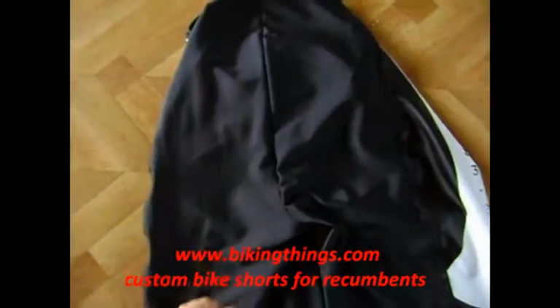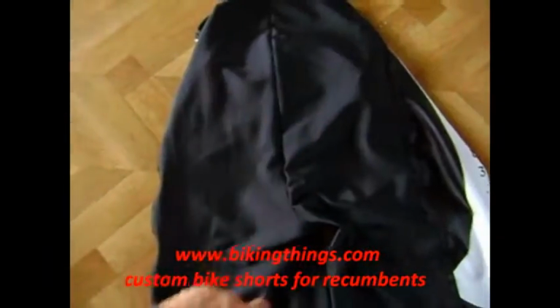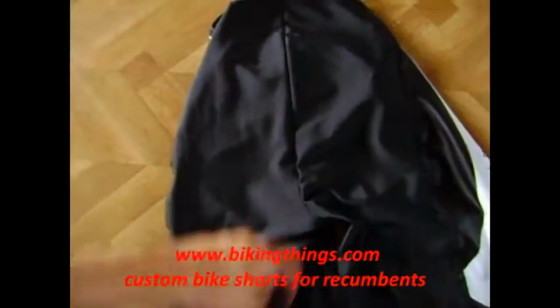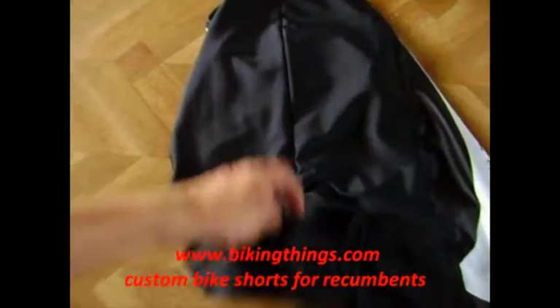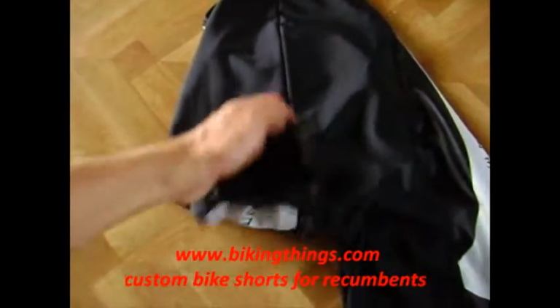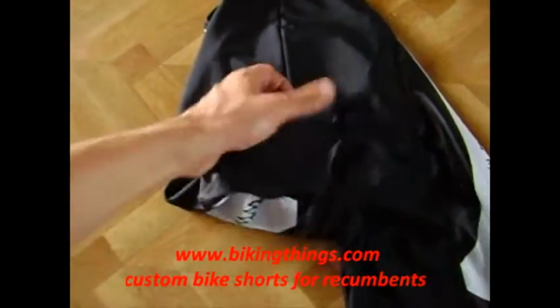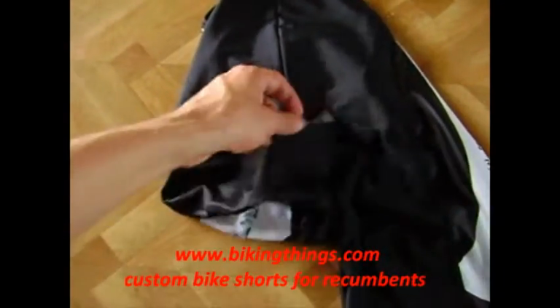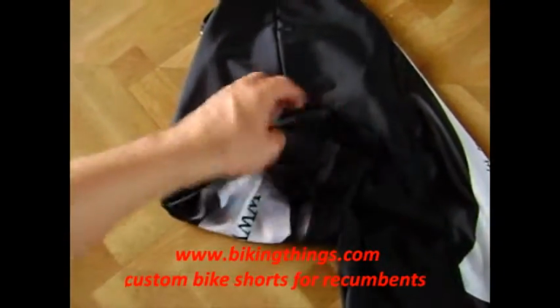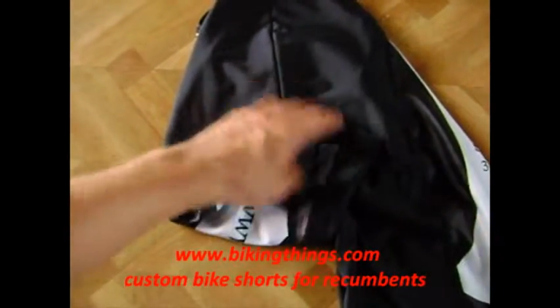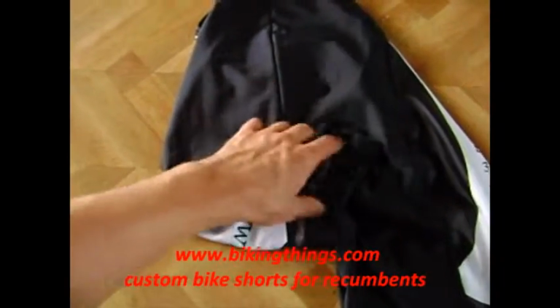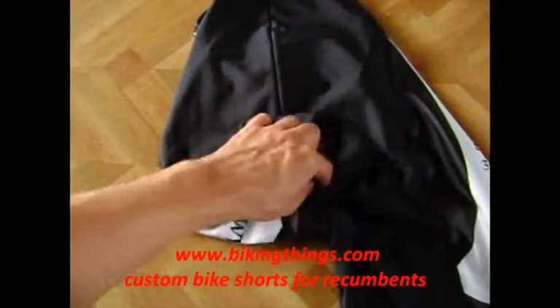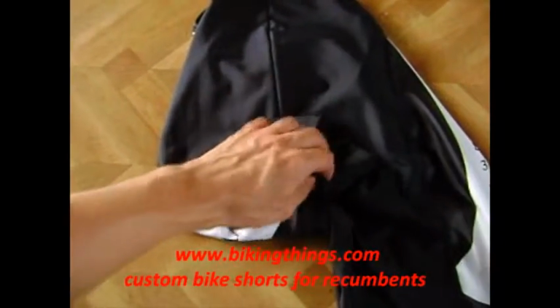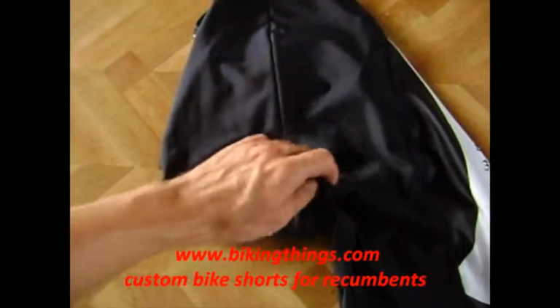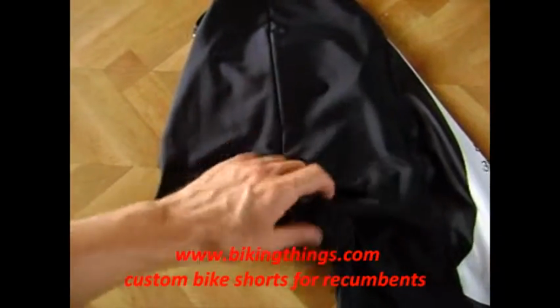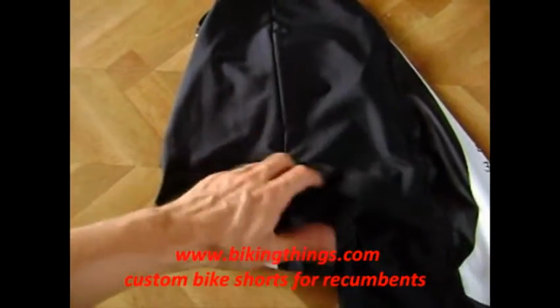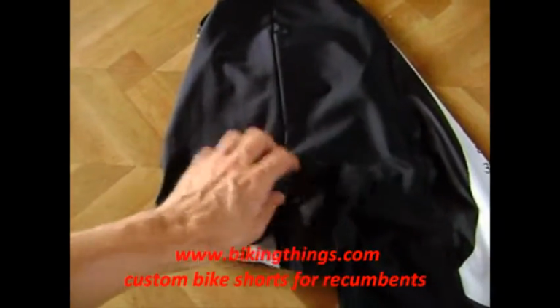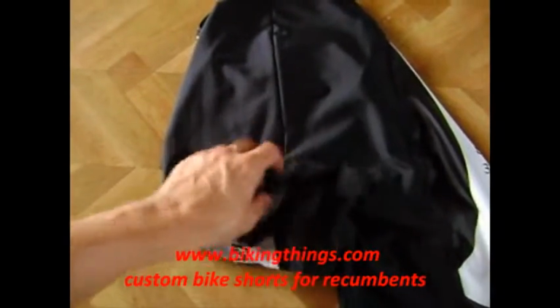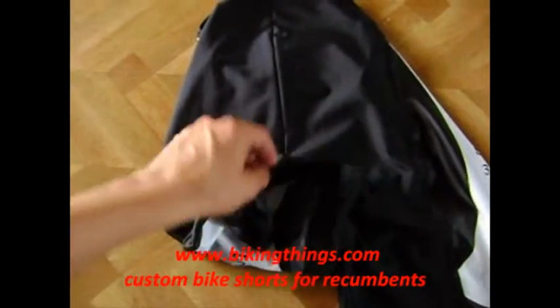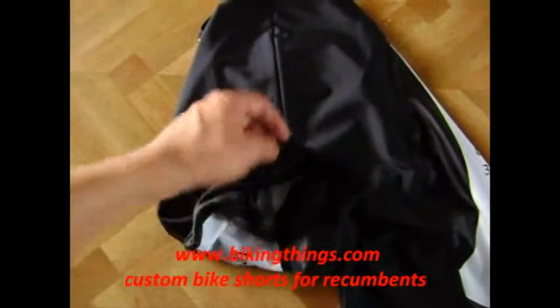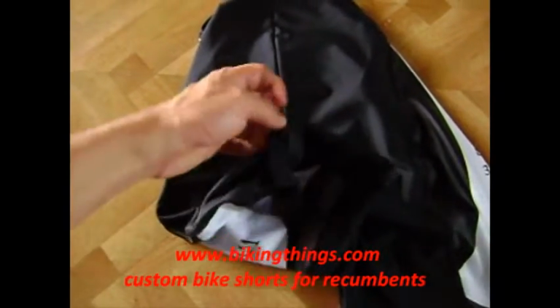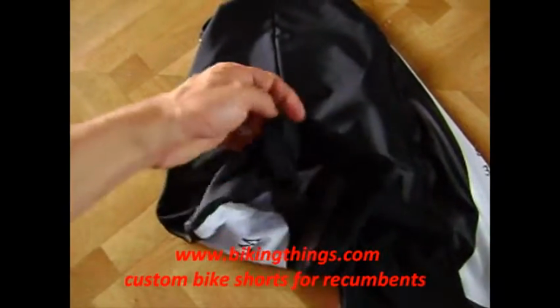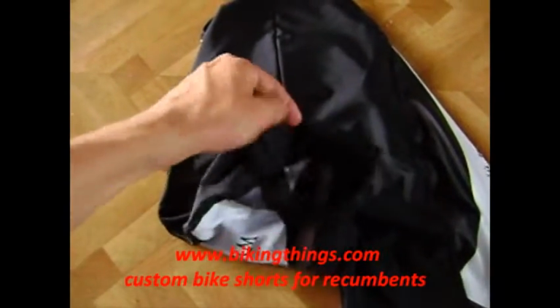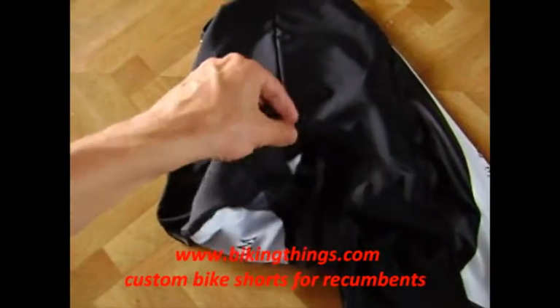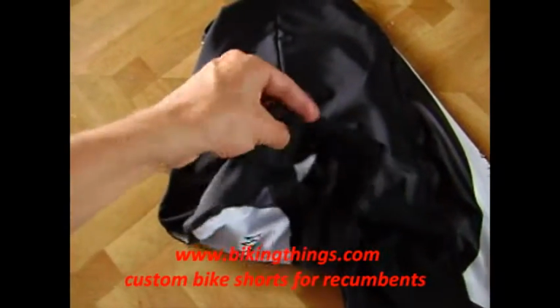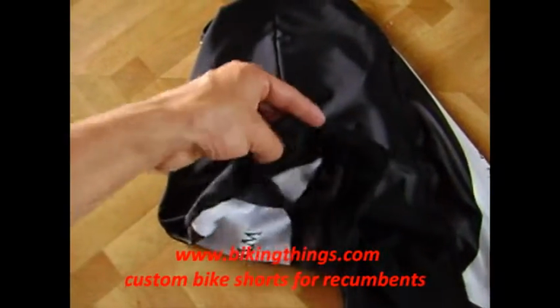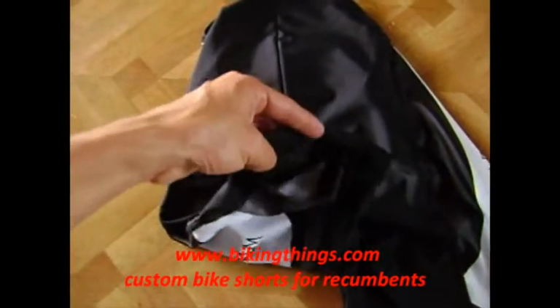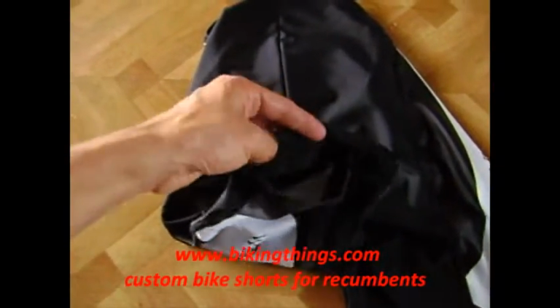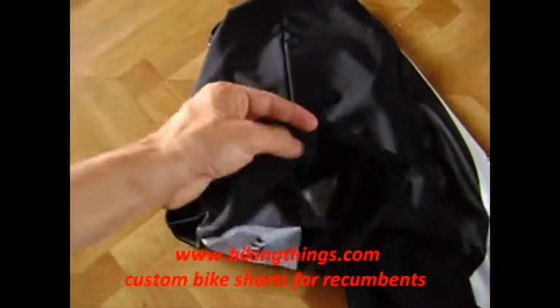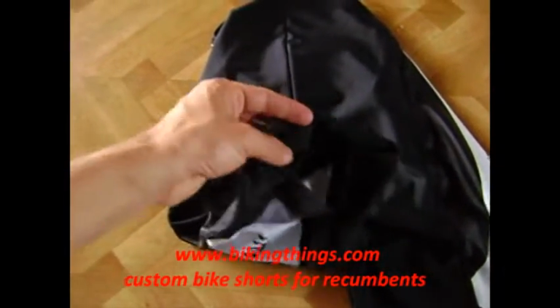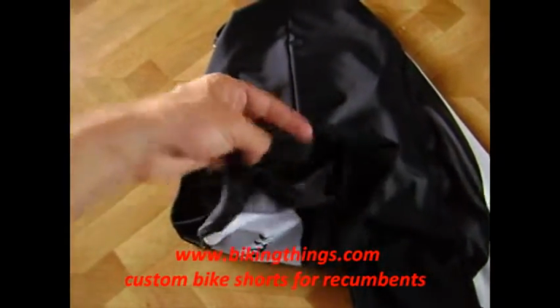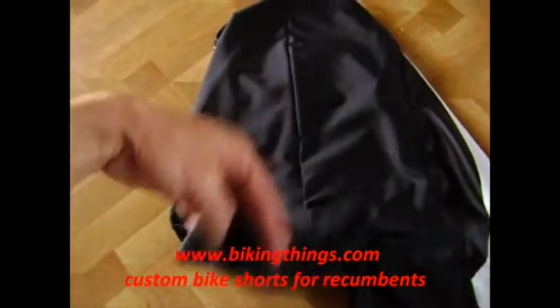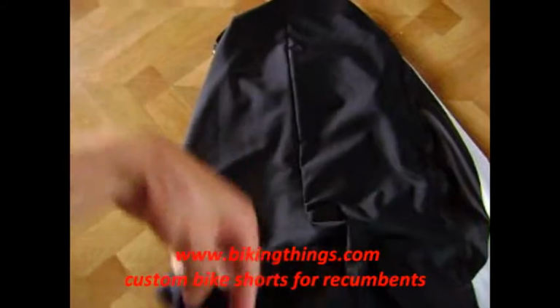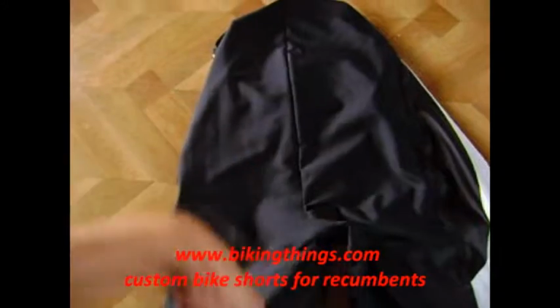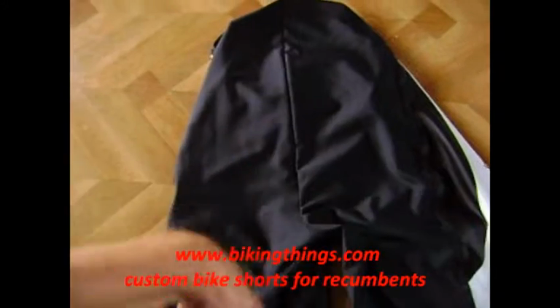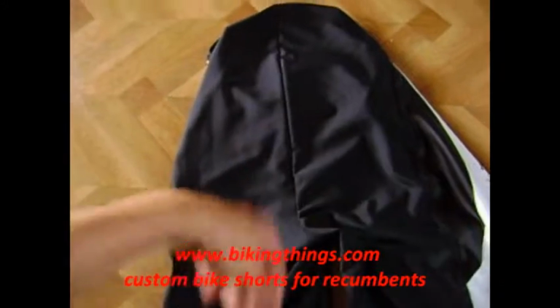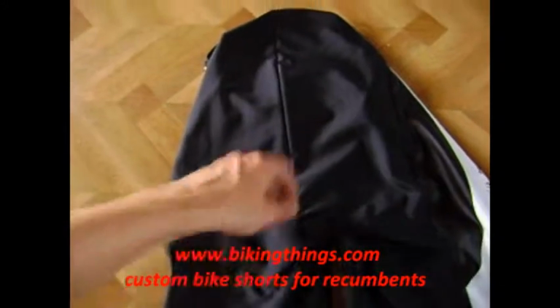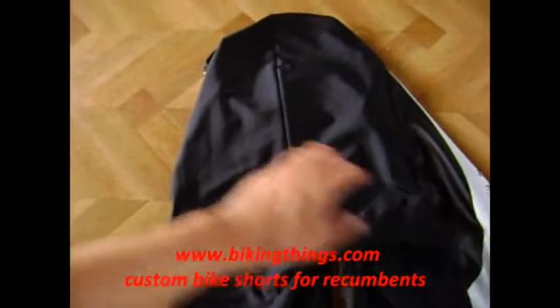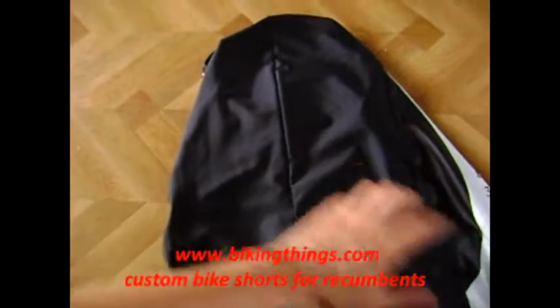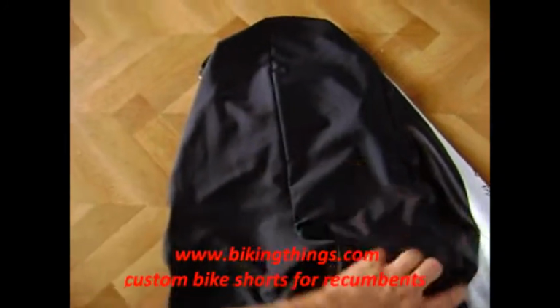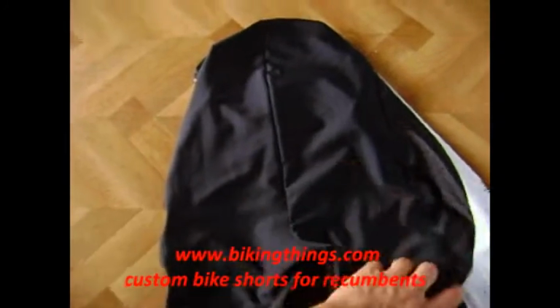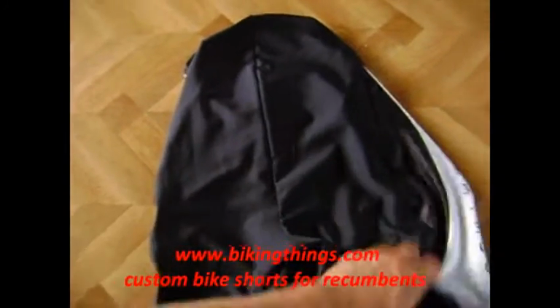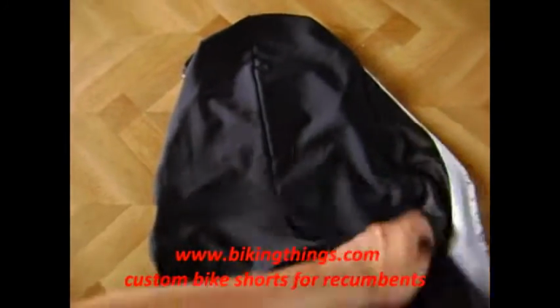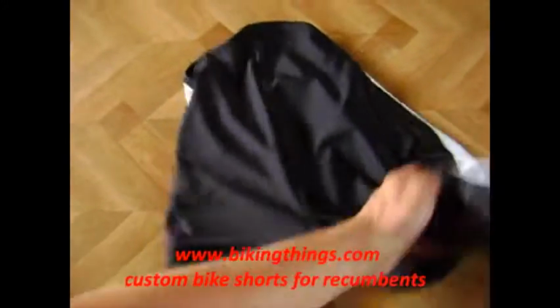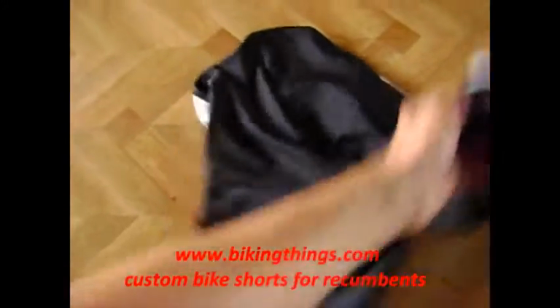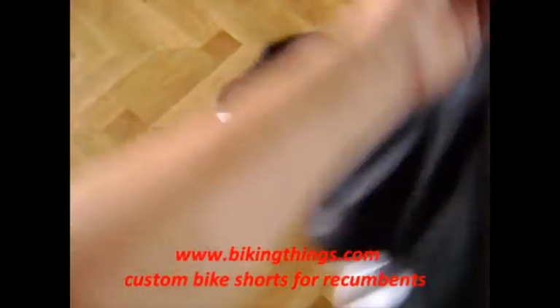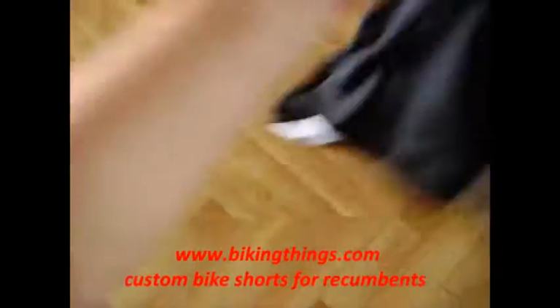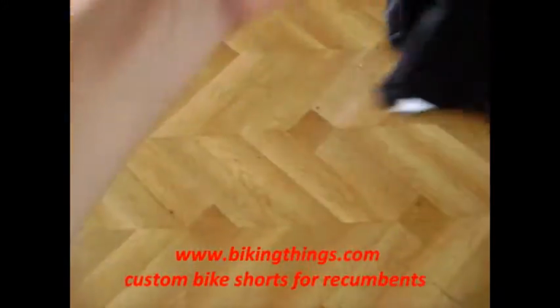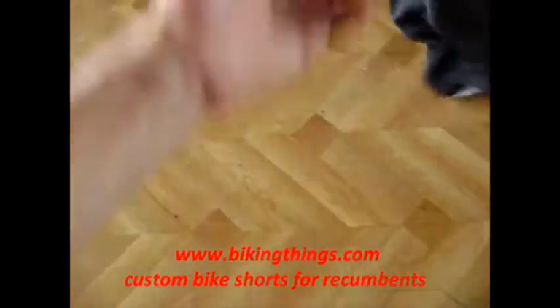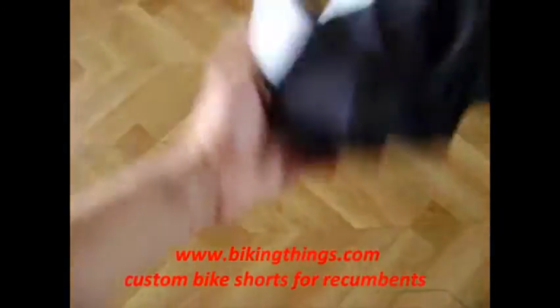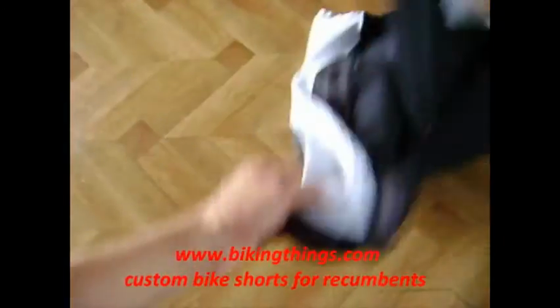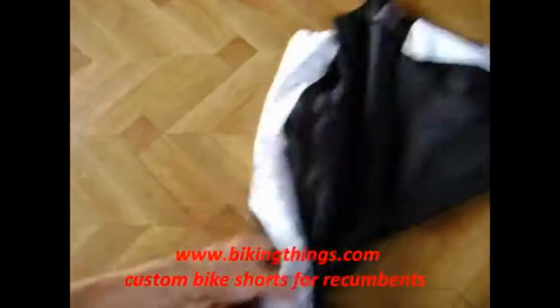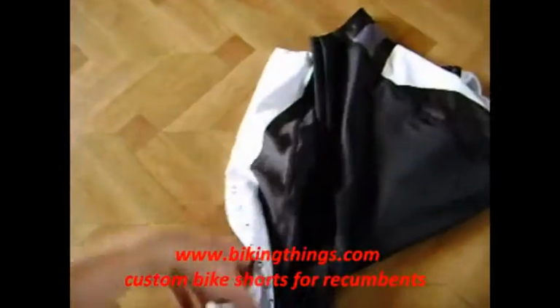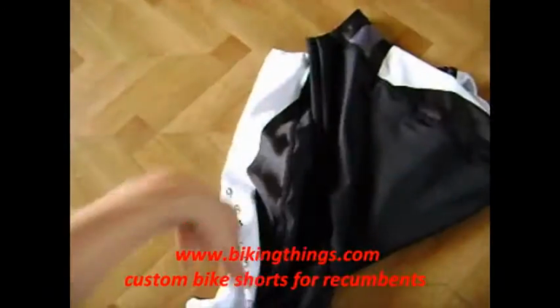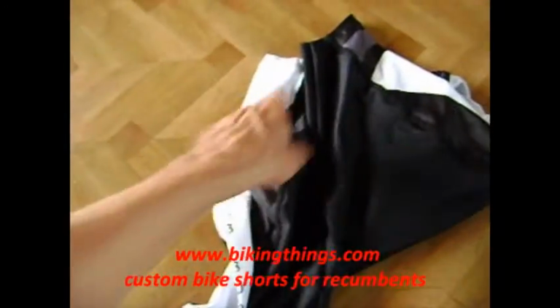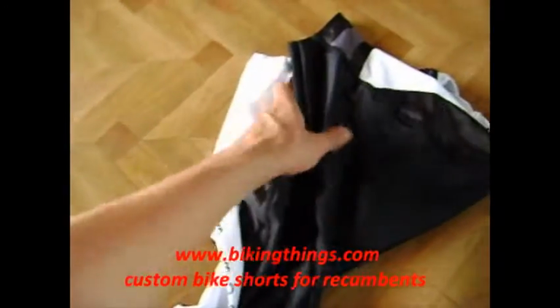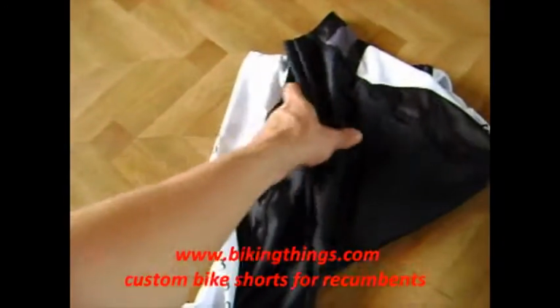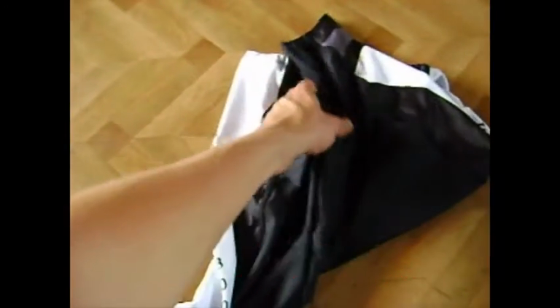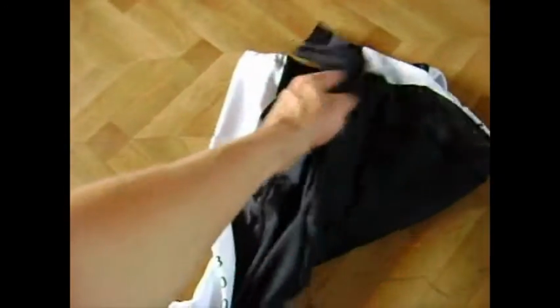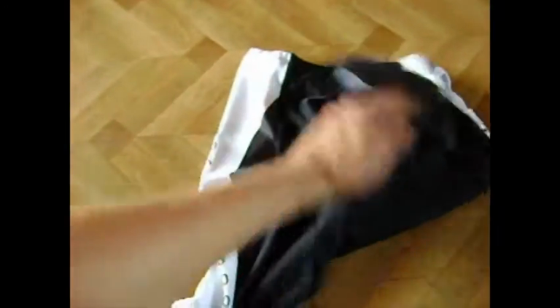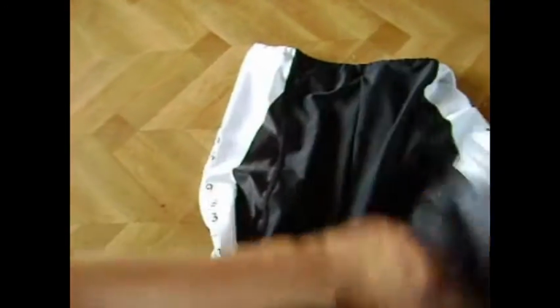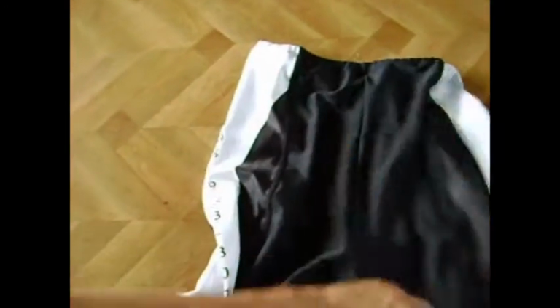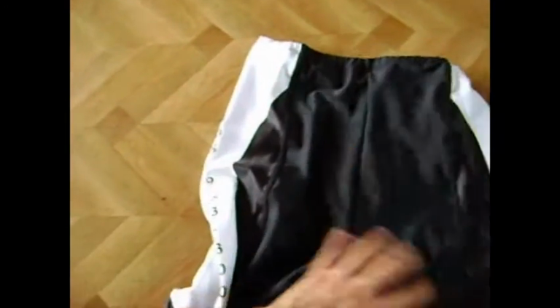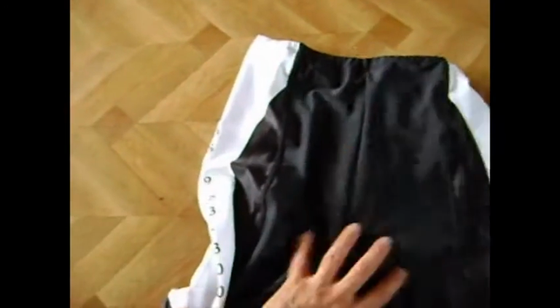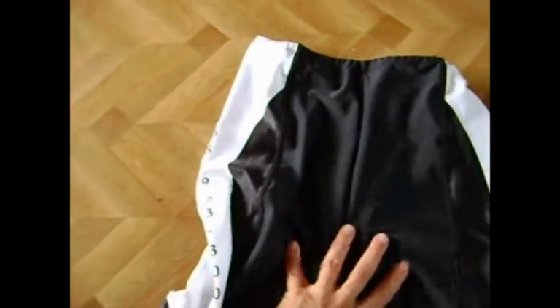You can get these at bikingthings.com. We can get these customized, and jerseys, jackets, all the cycling gear.